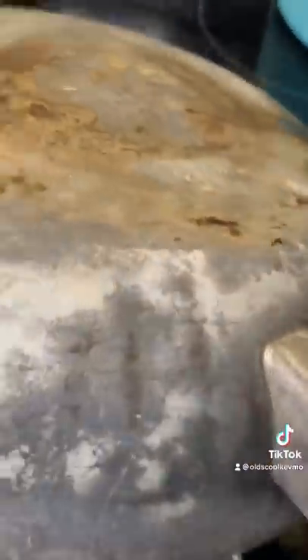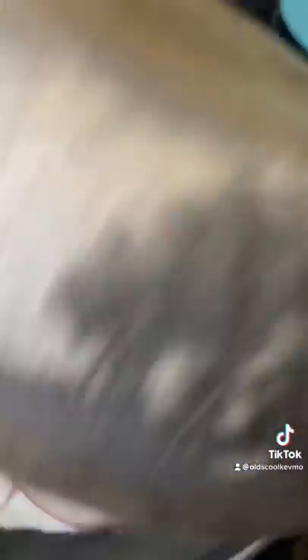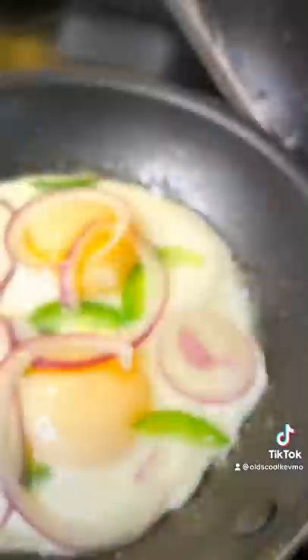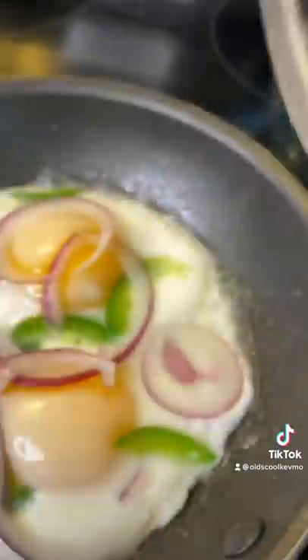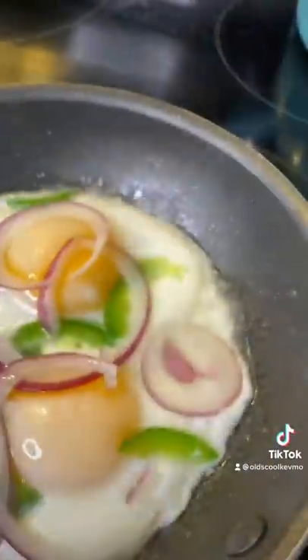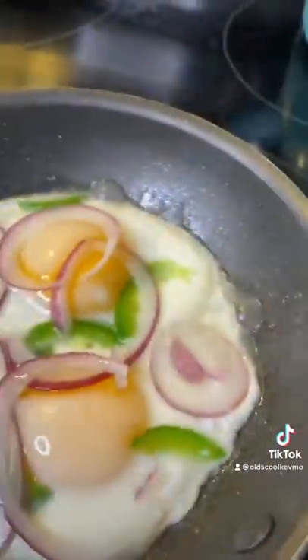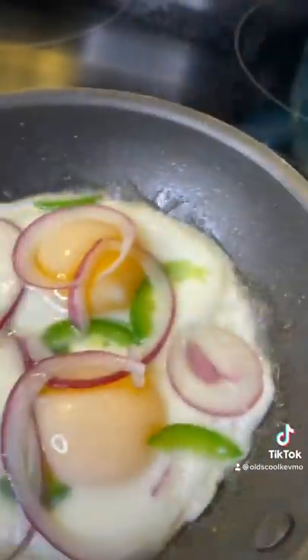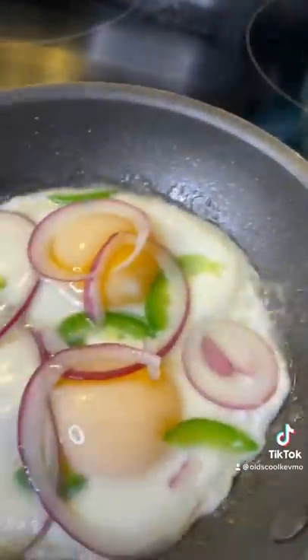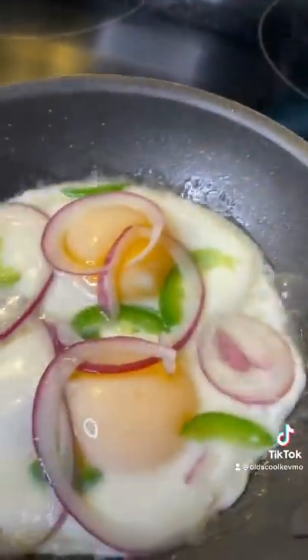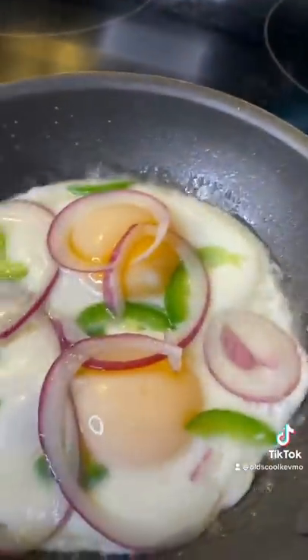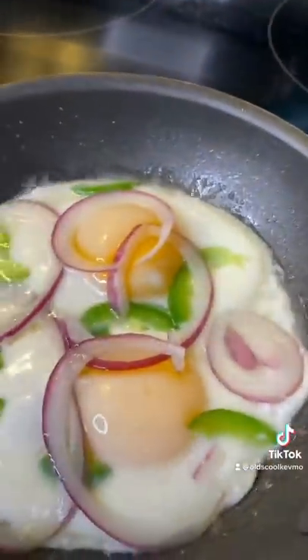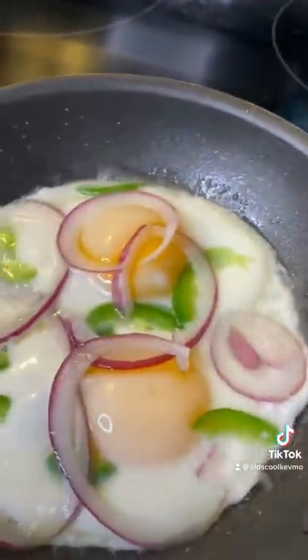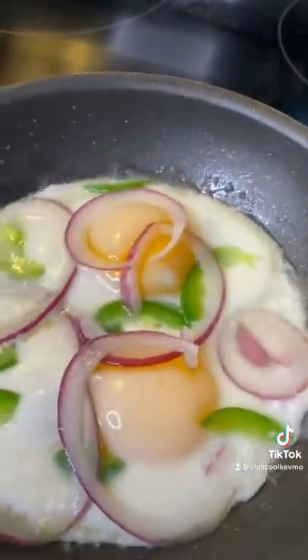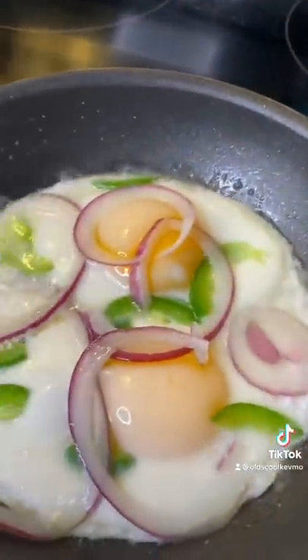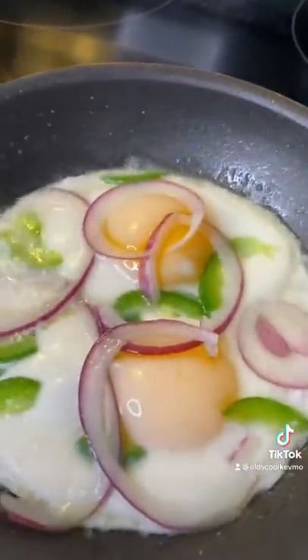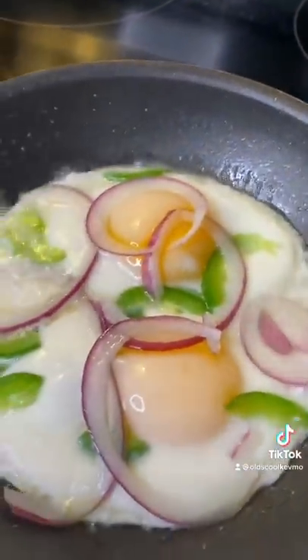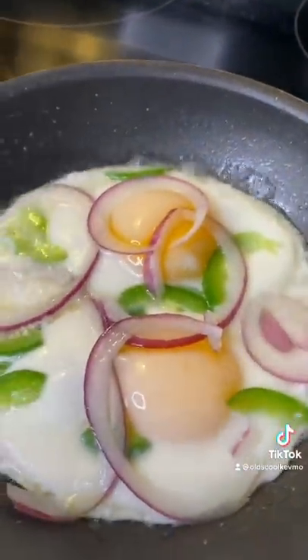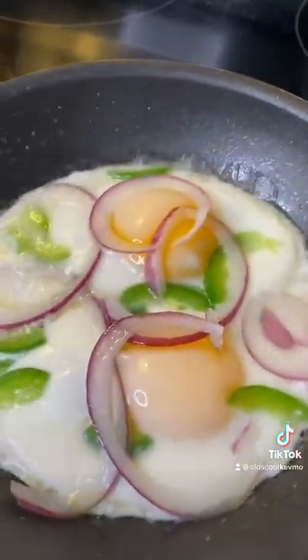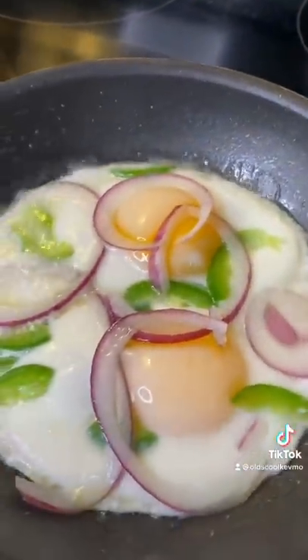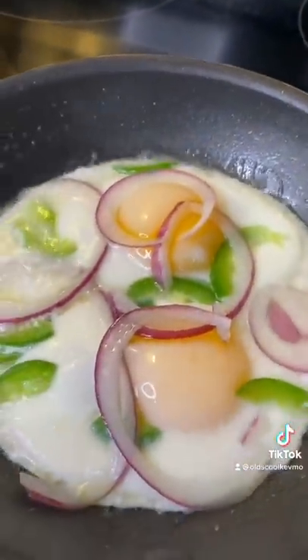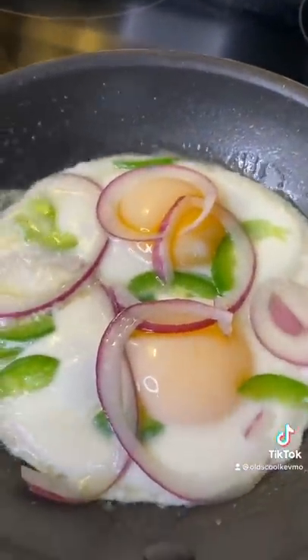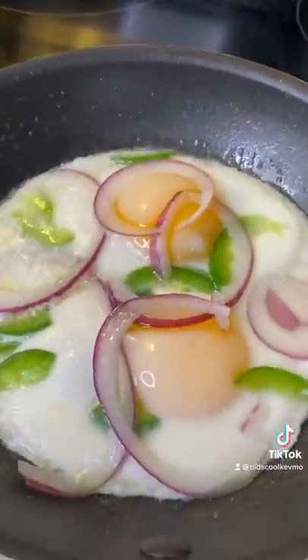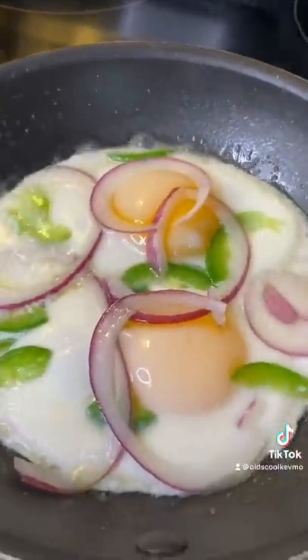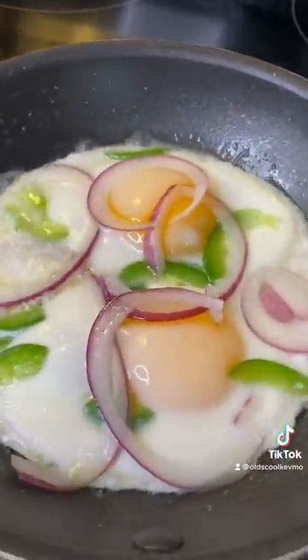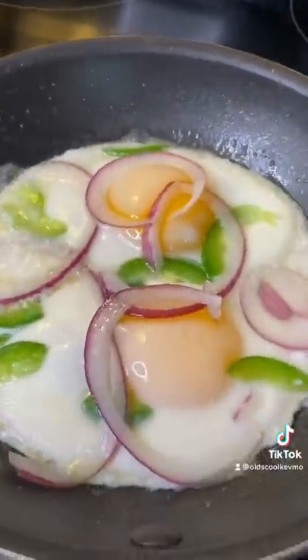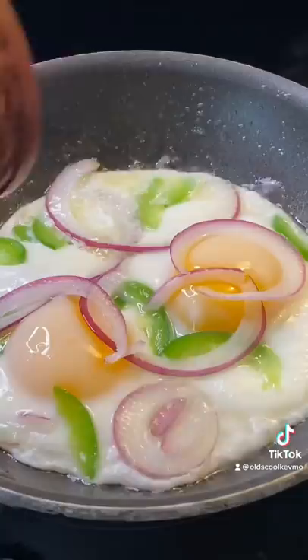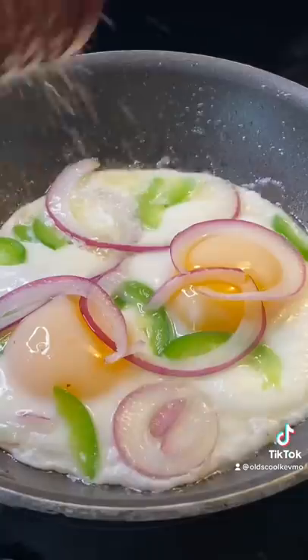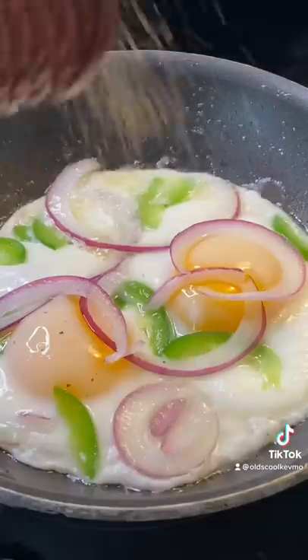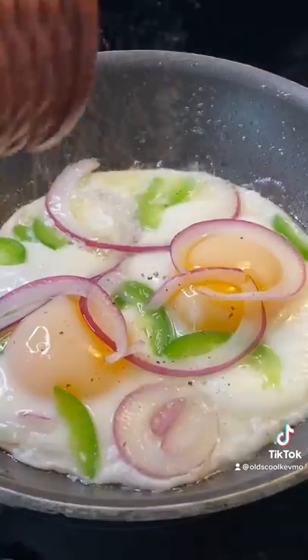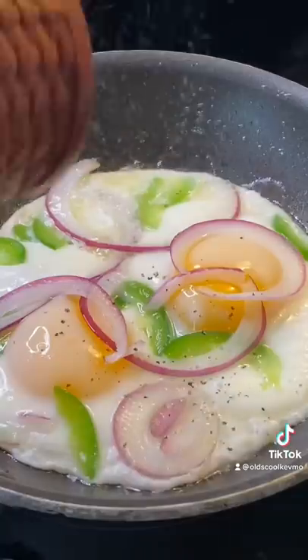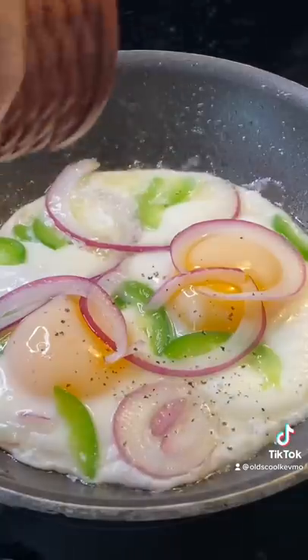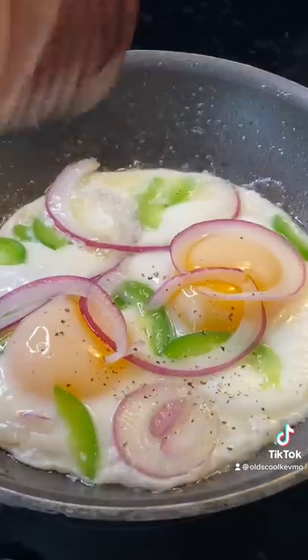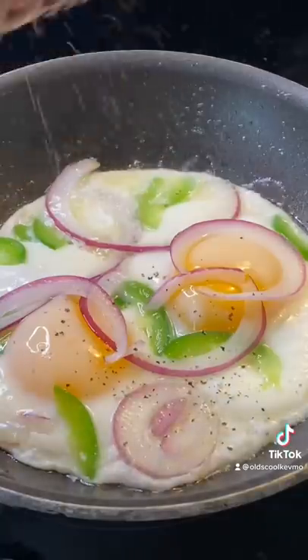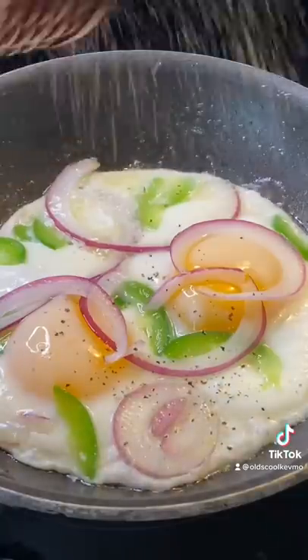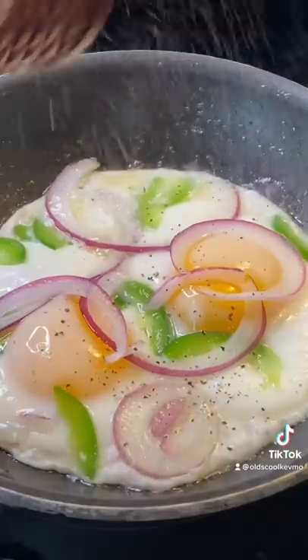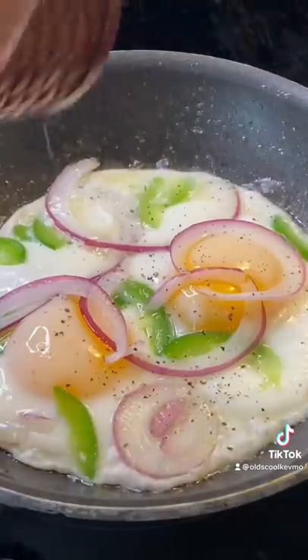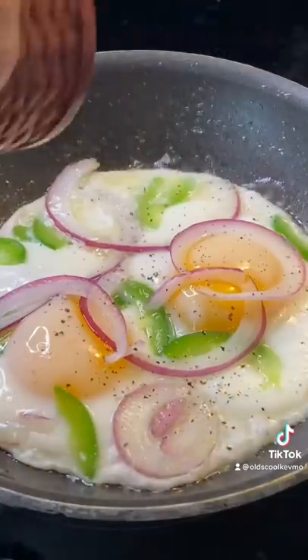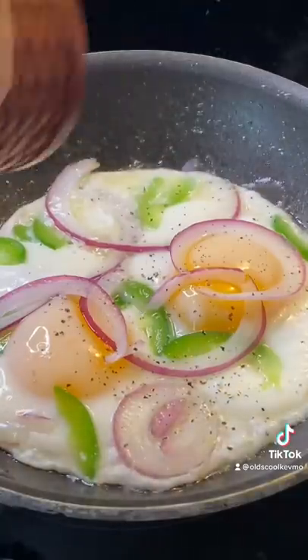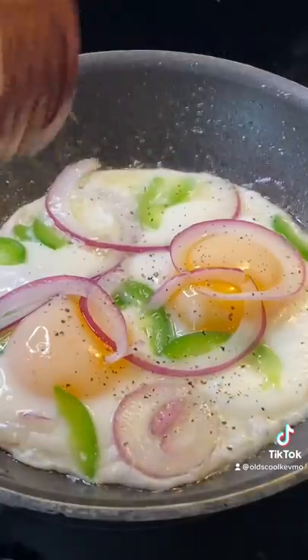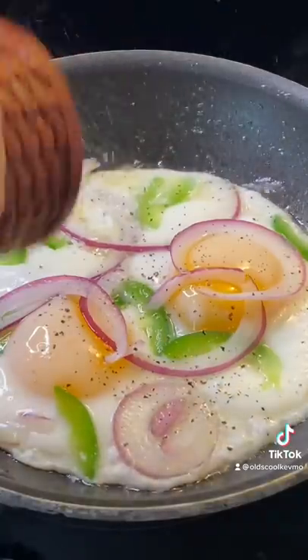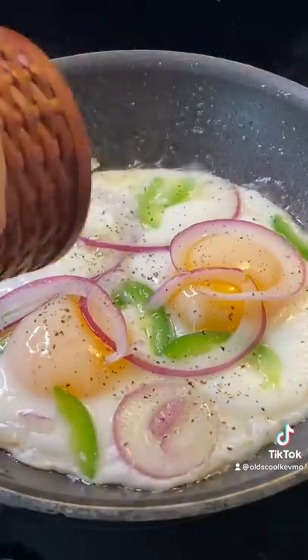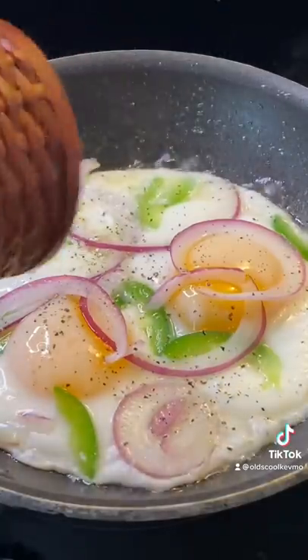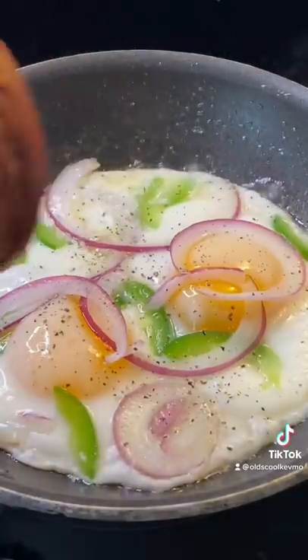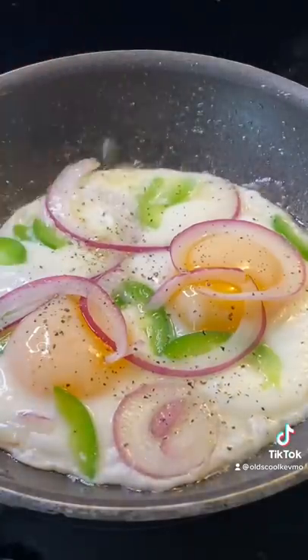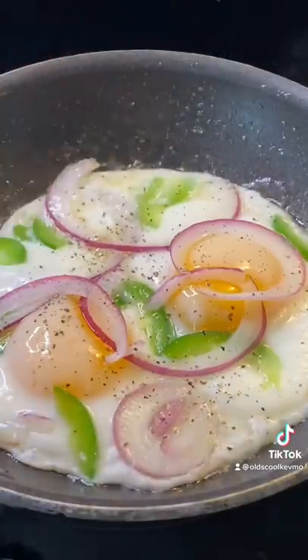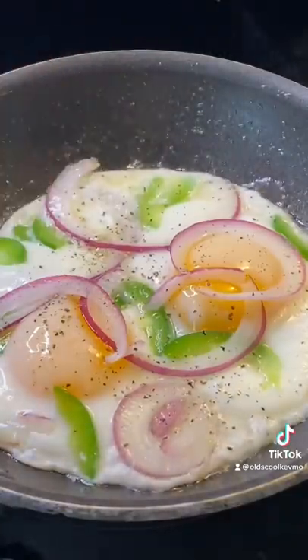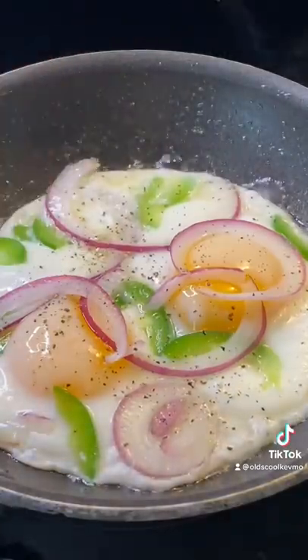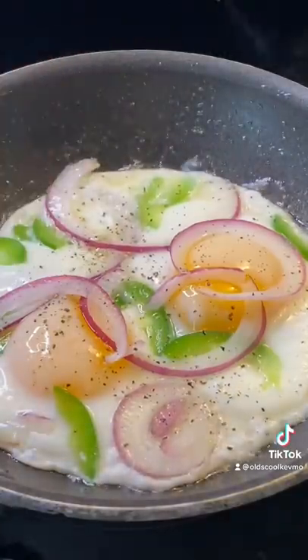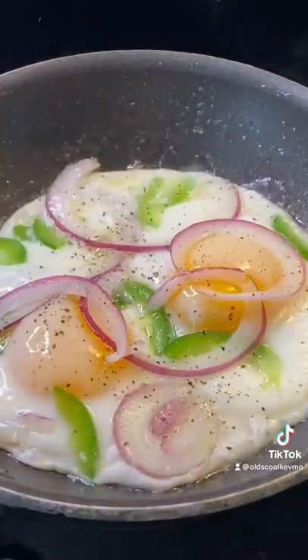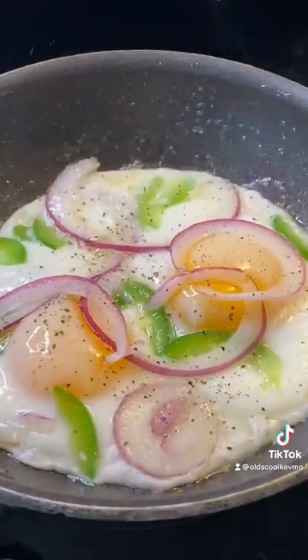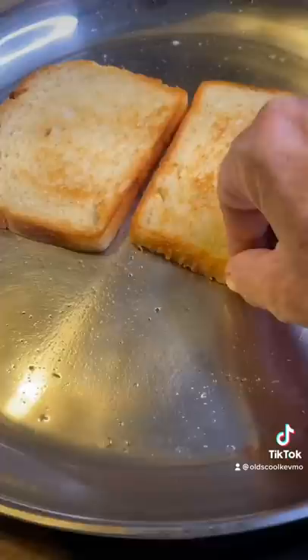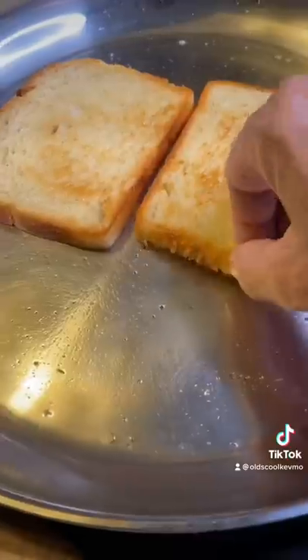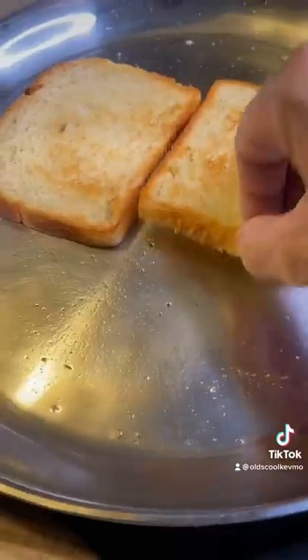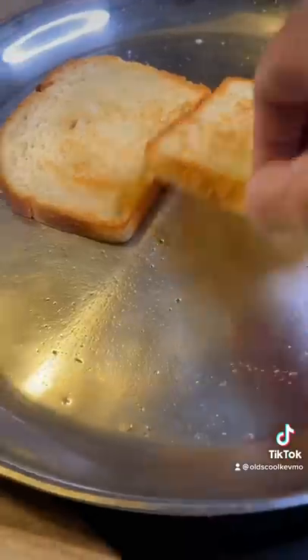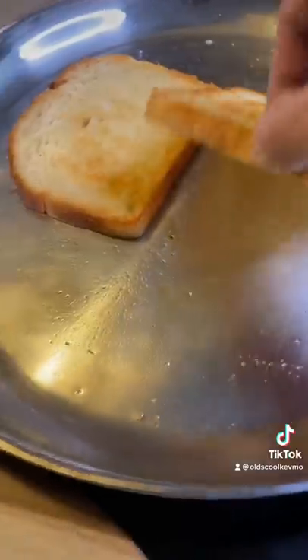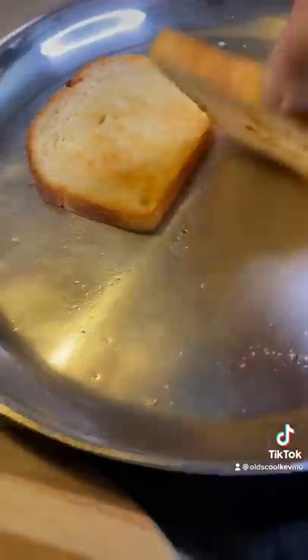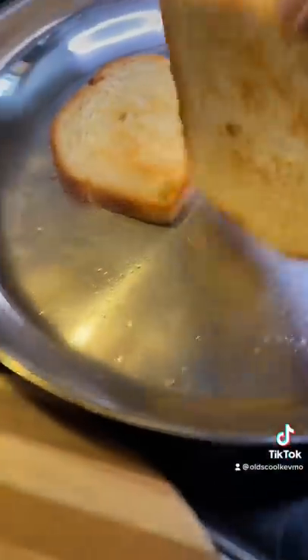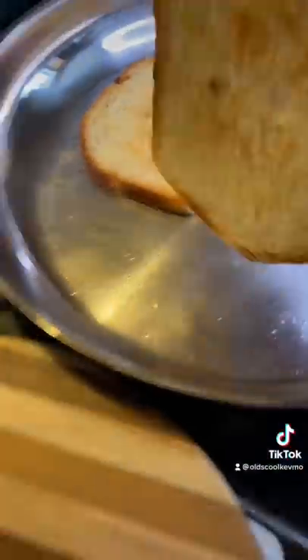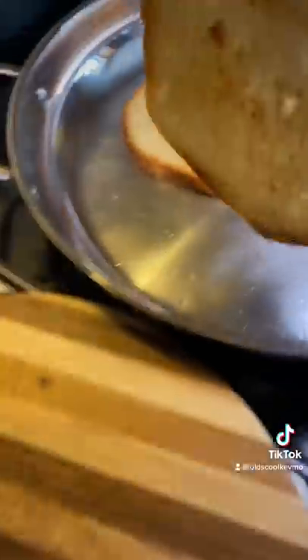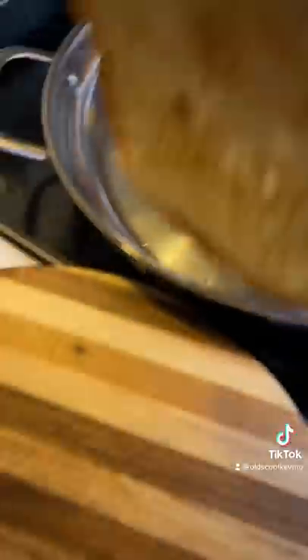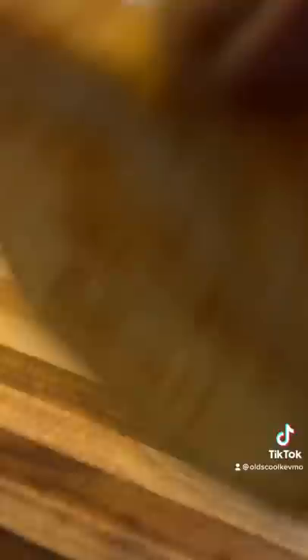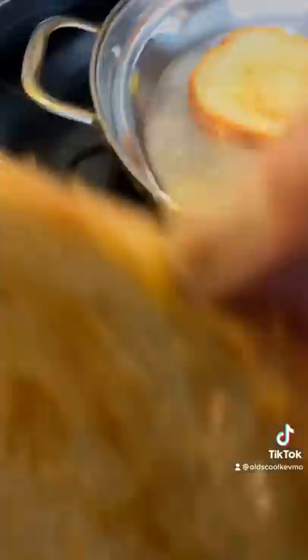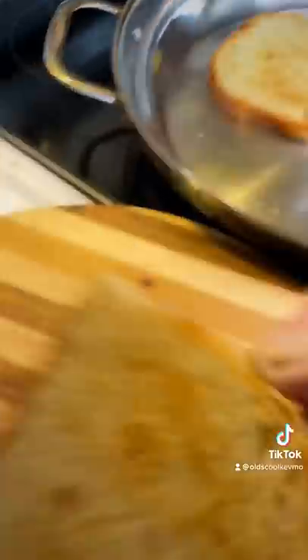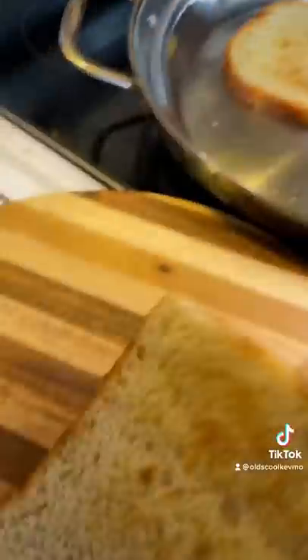That bread looks ready. The eggs look ready. Couple cracks of black pepper. It's time to build this thing.